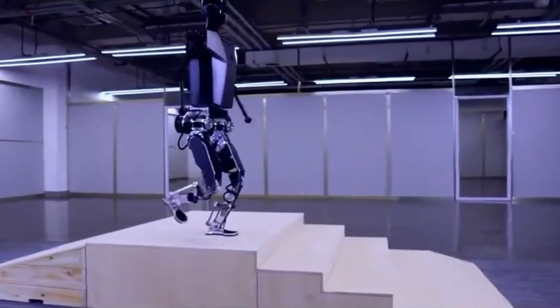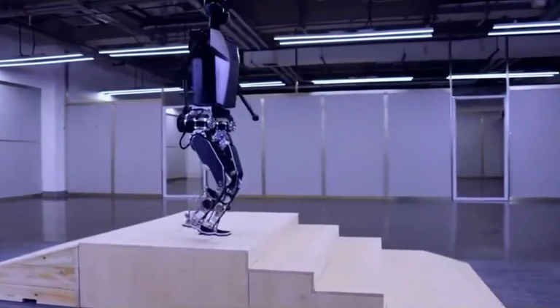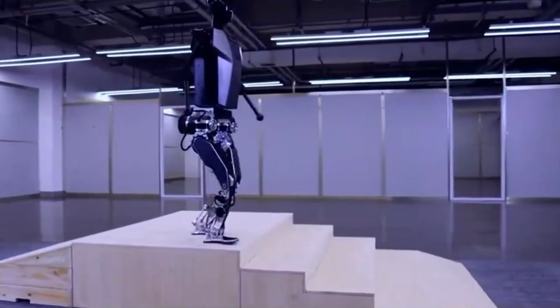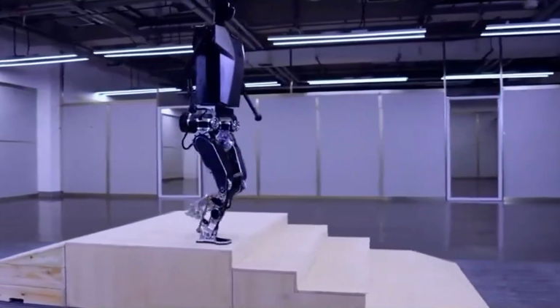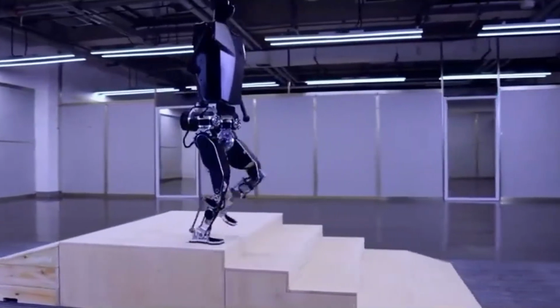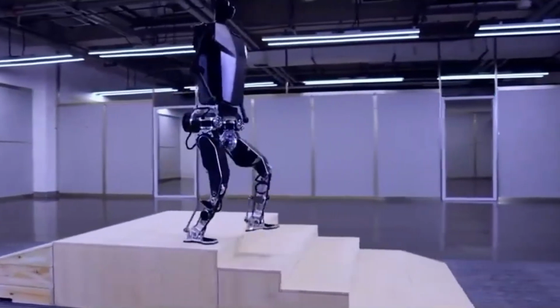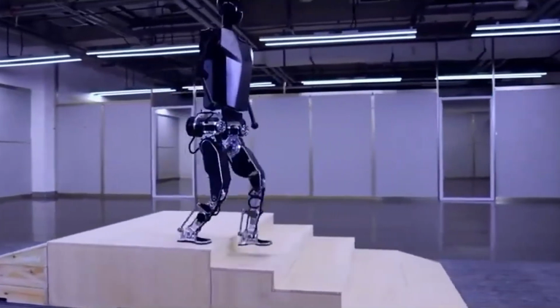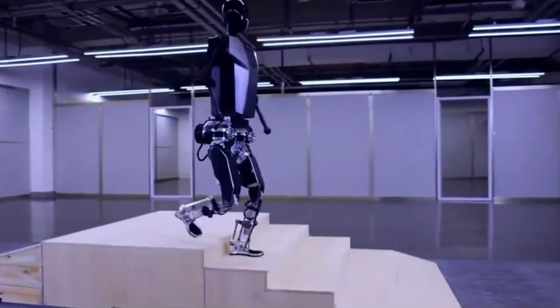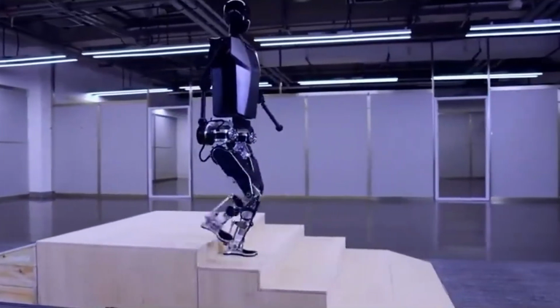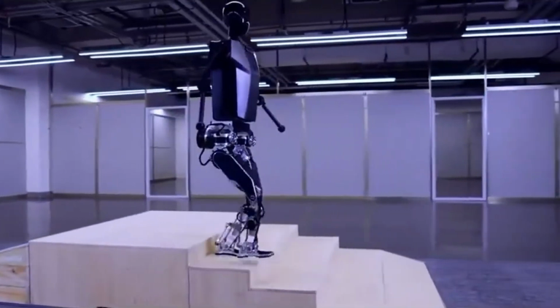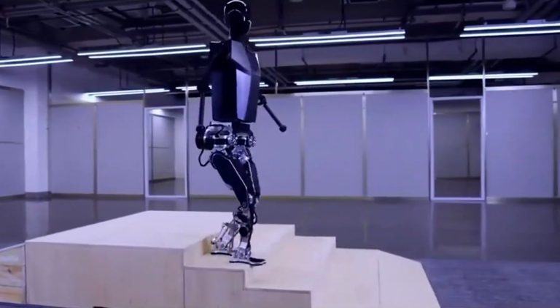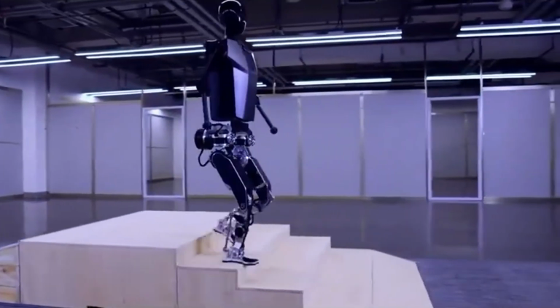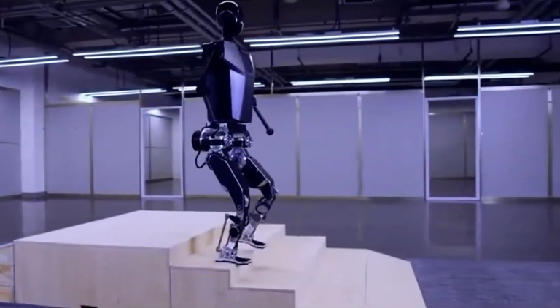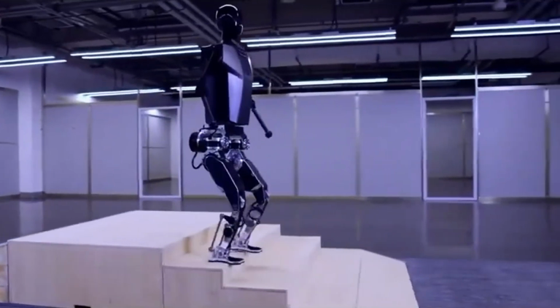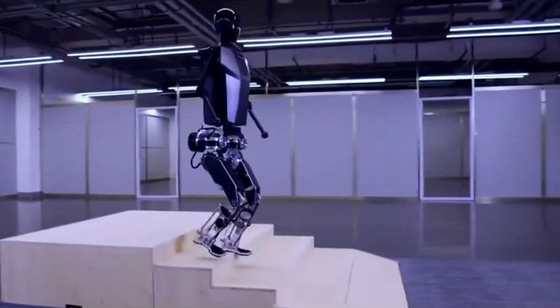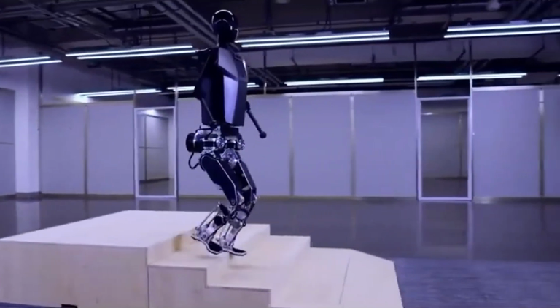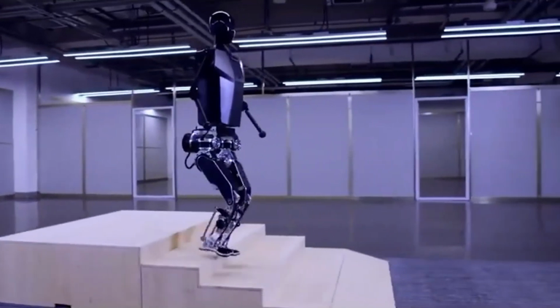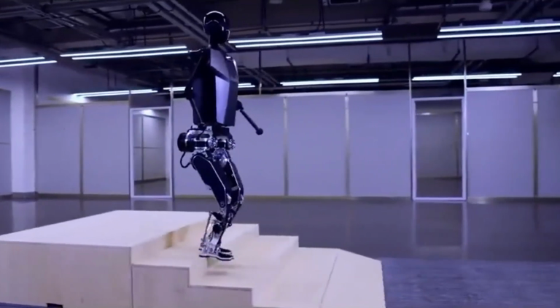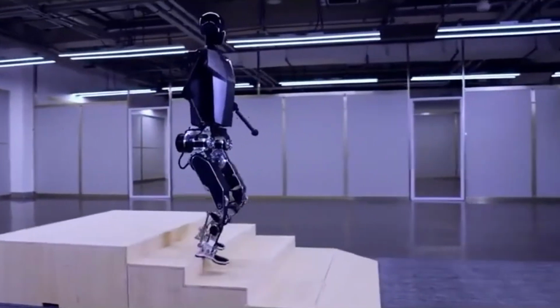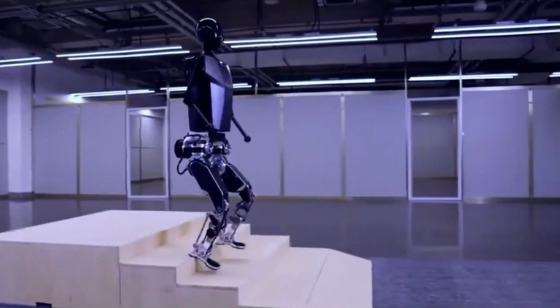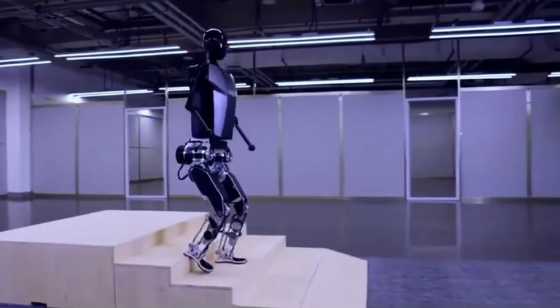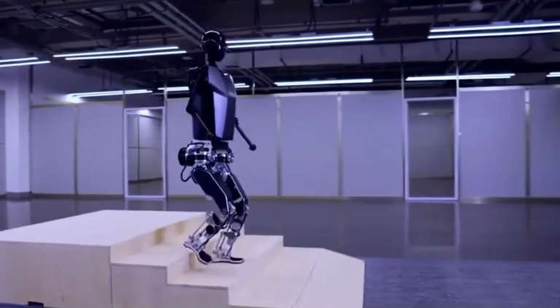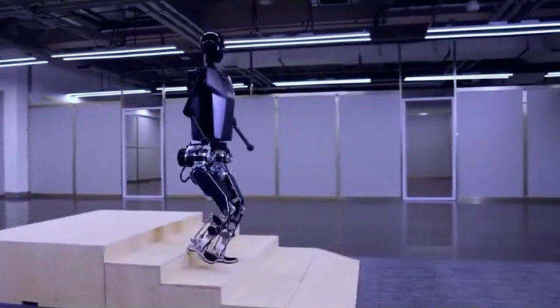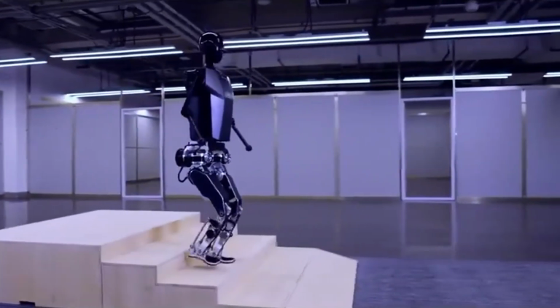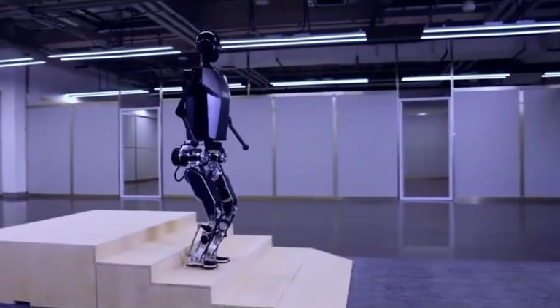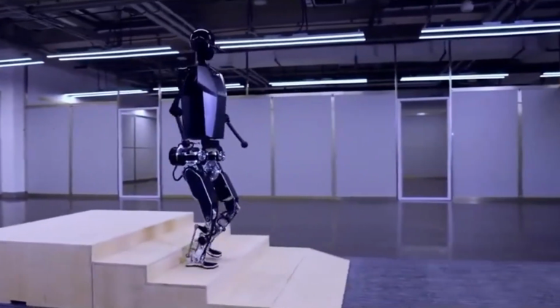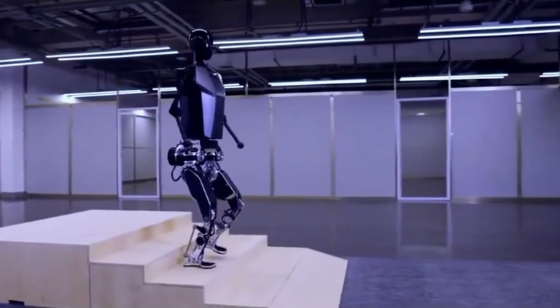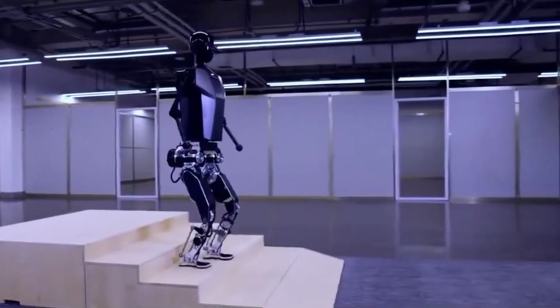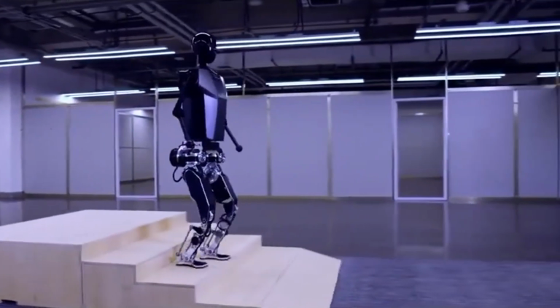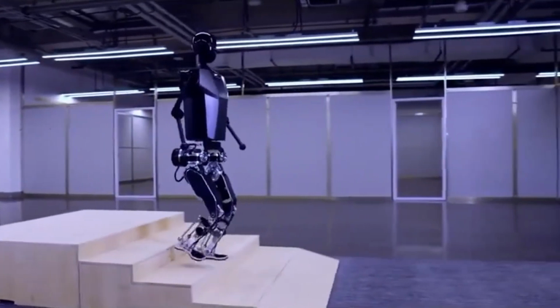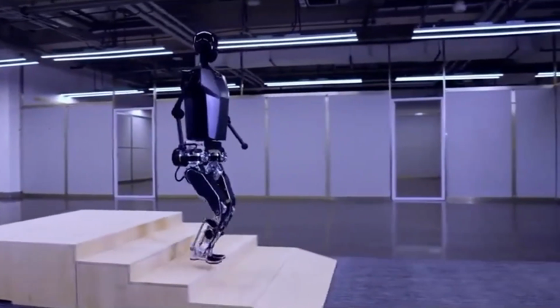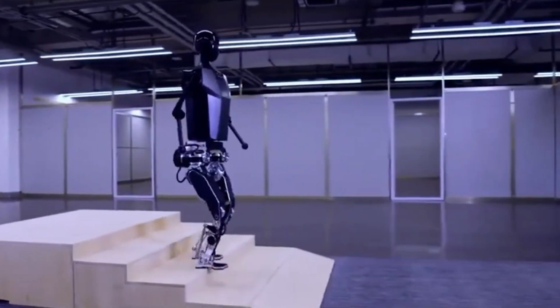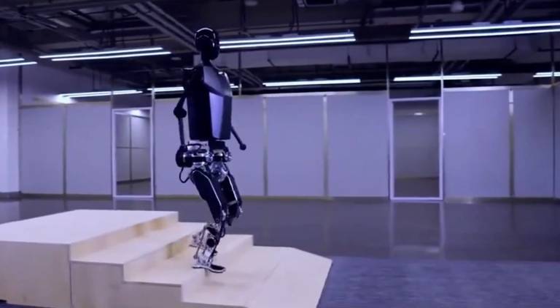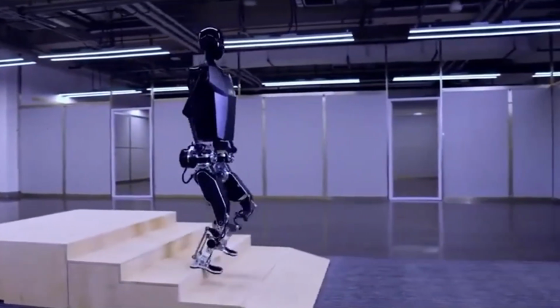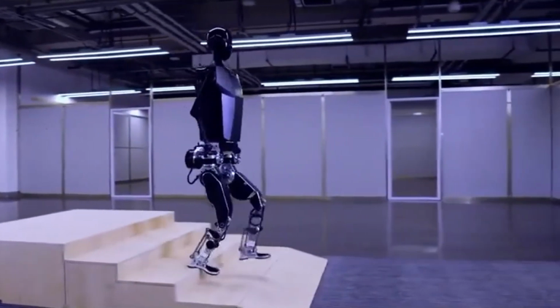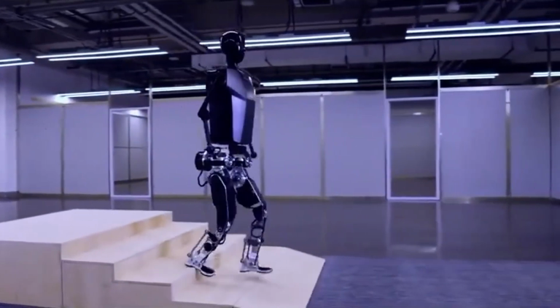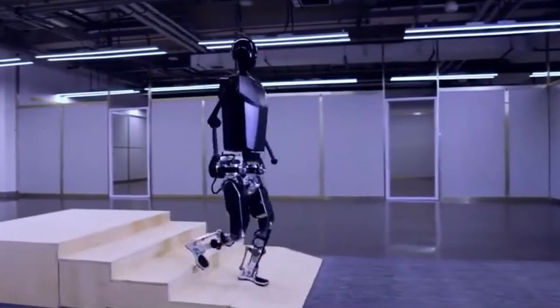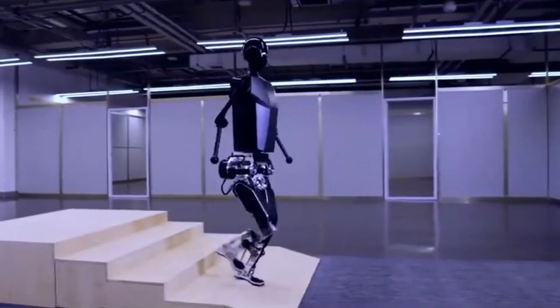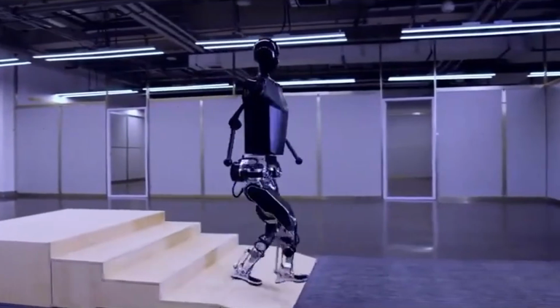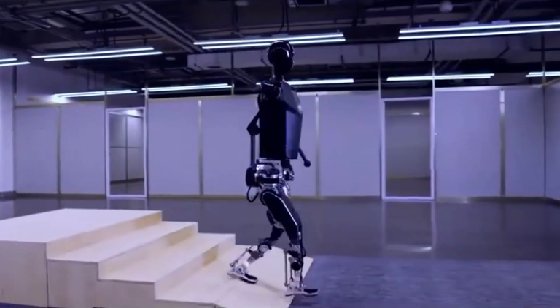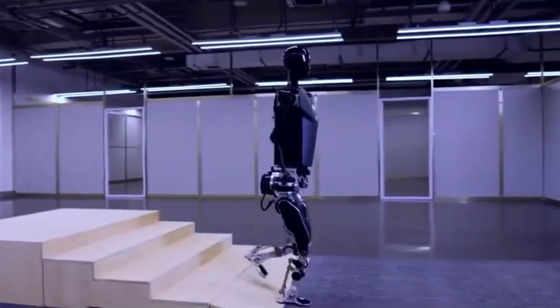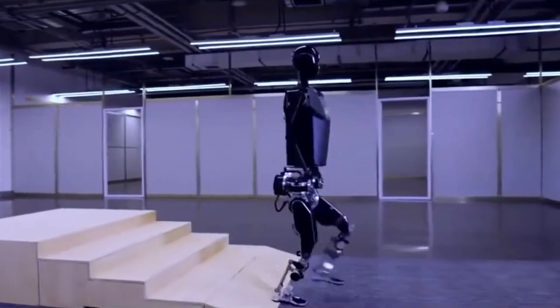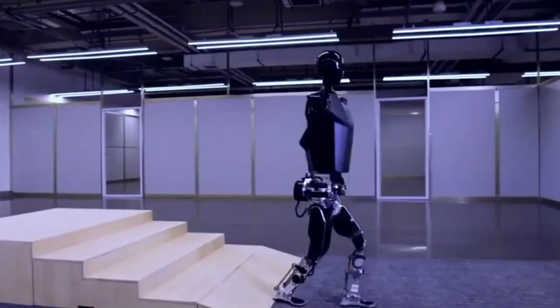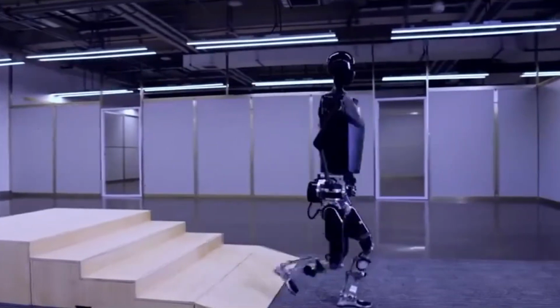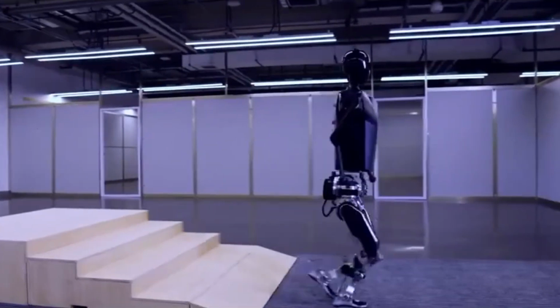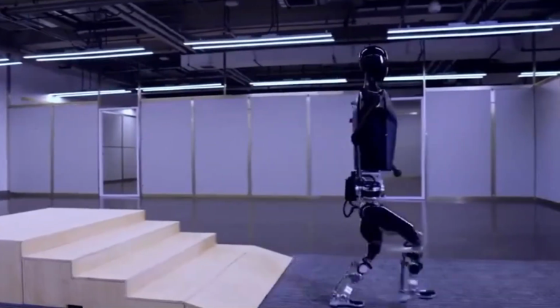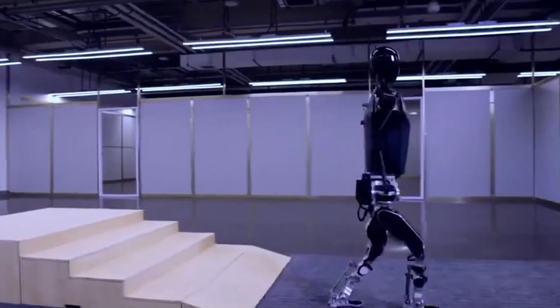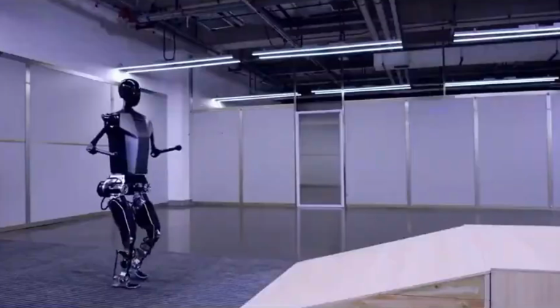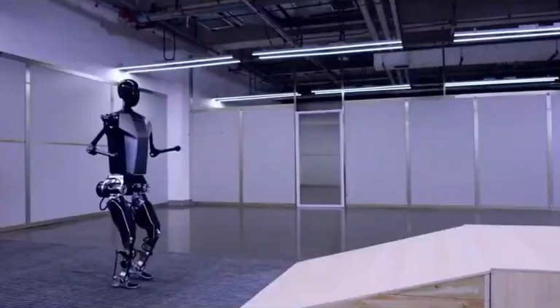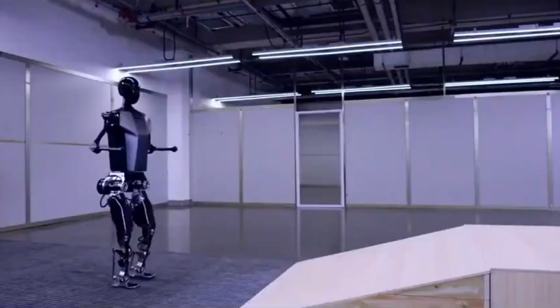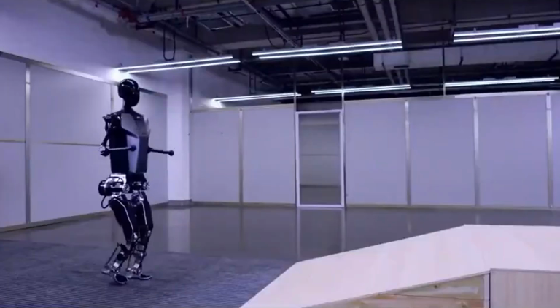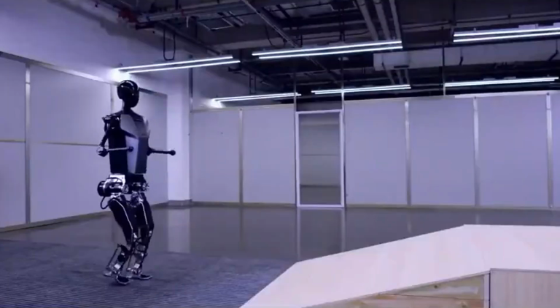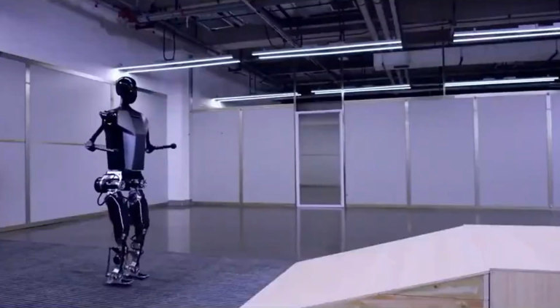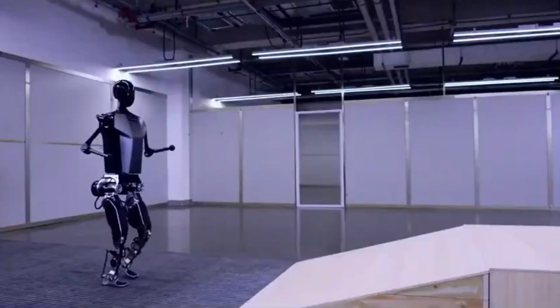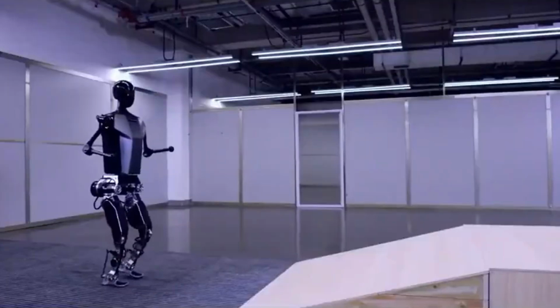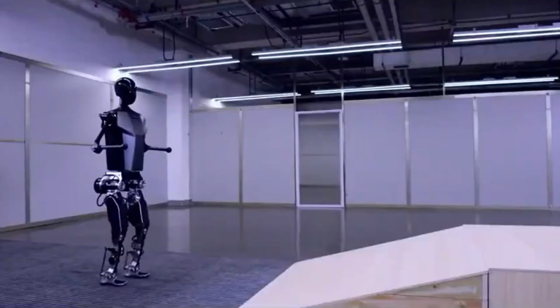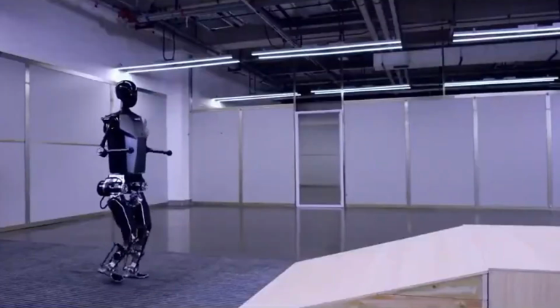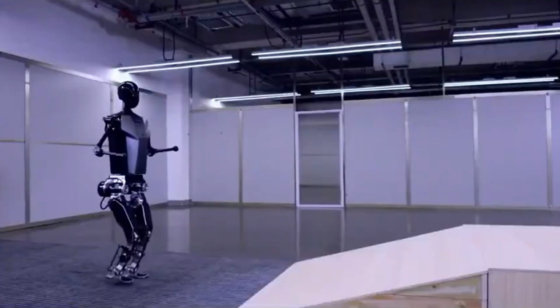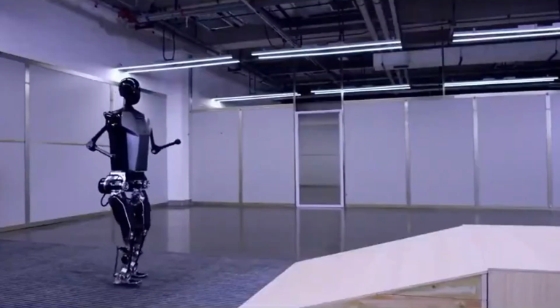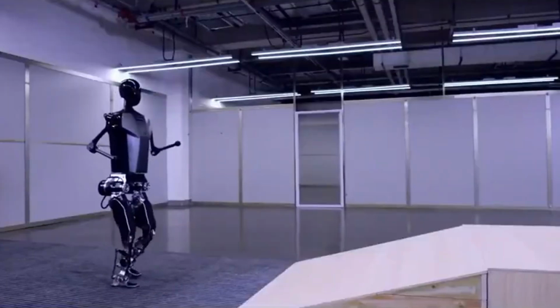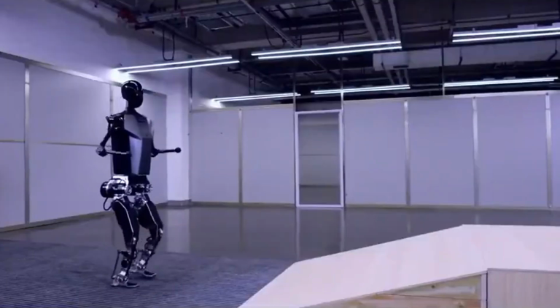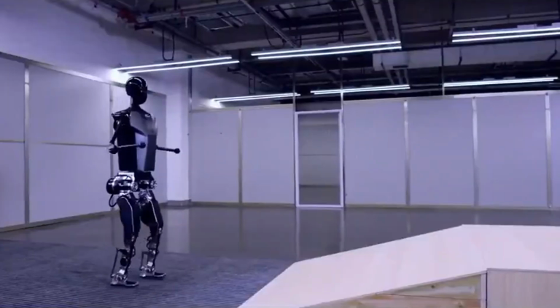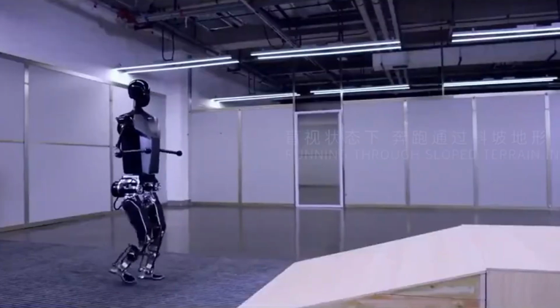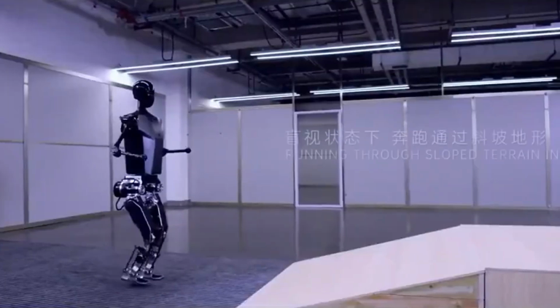The demo also revealed the robot's adaptive foot positioning, crucial for maintaining stability while walking on uneven surfaces.